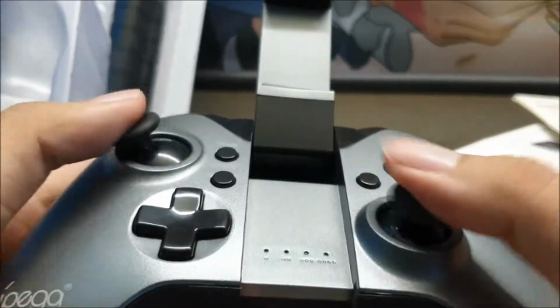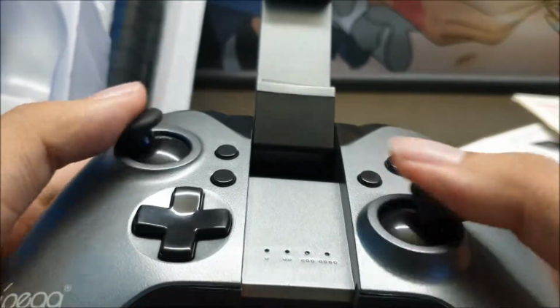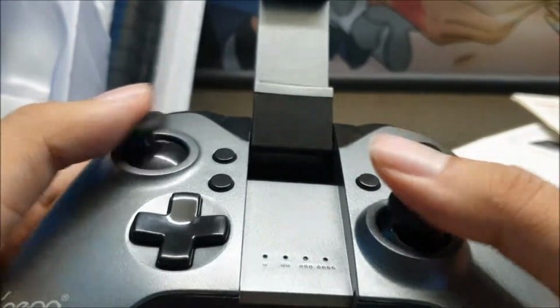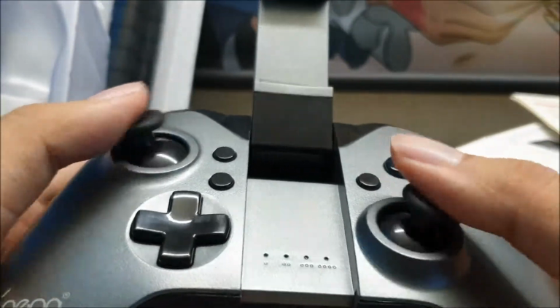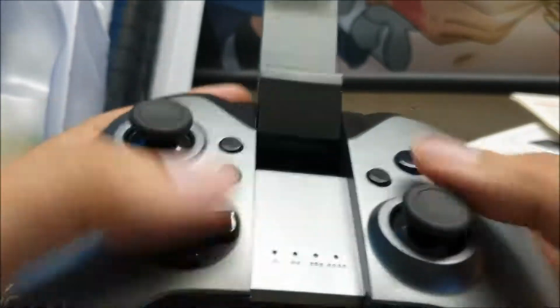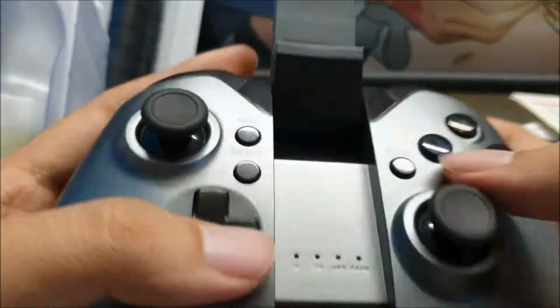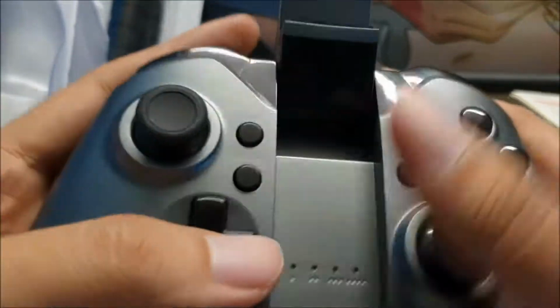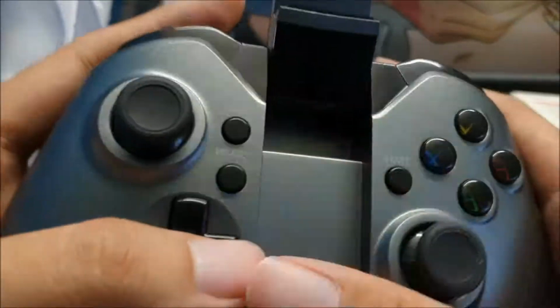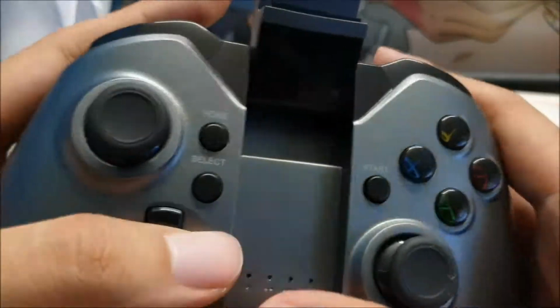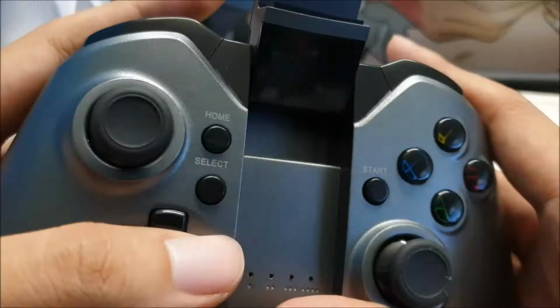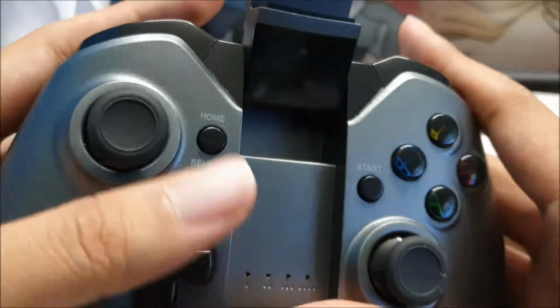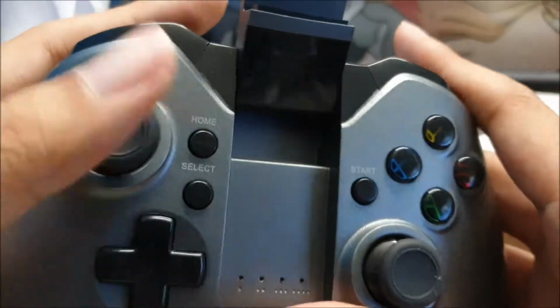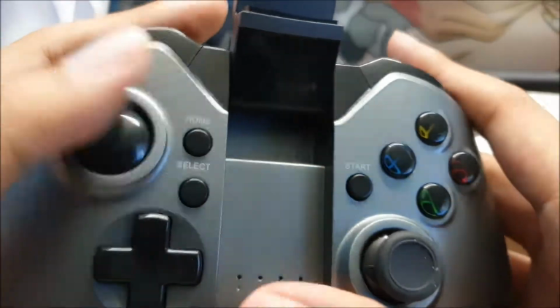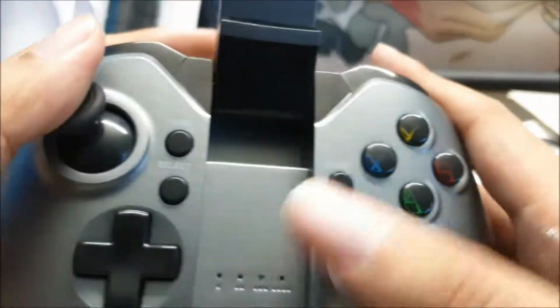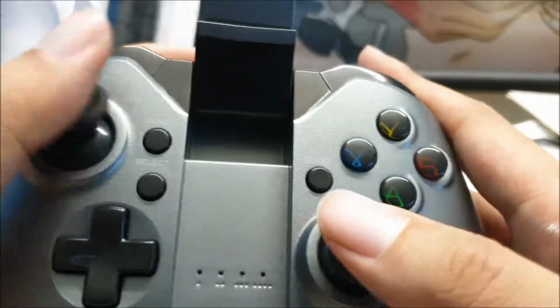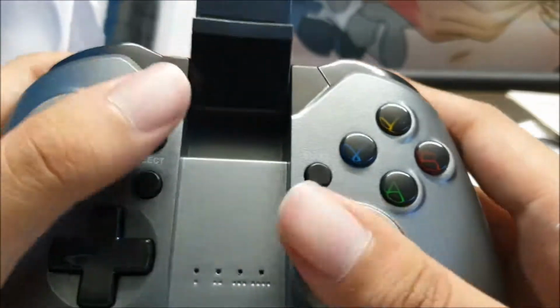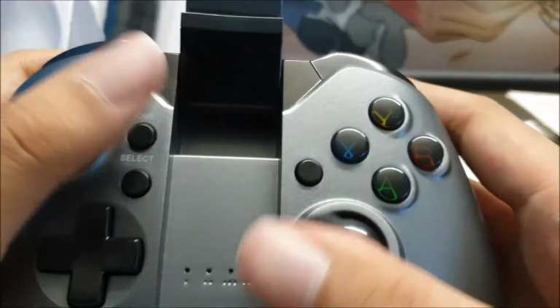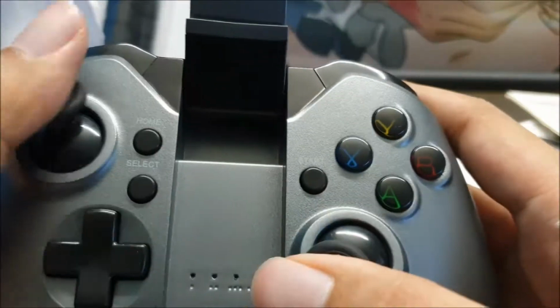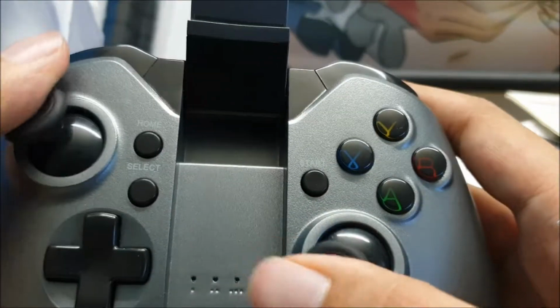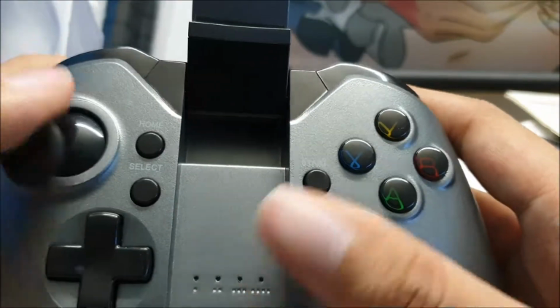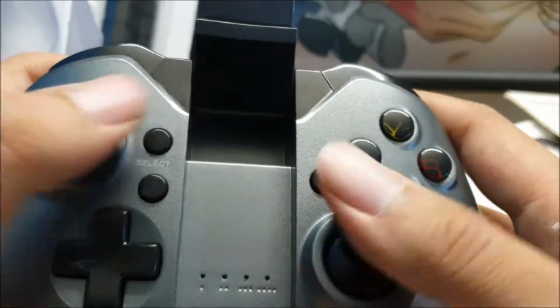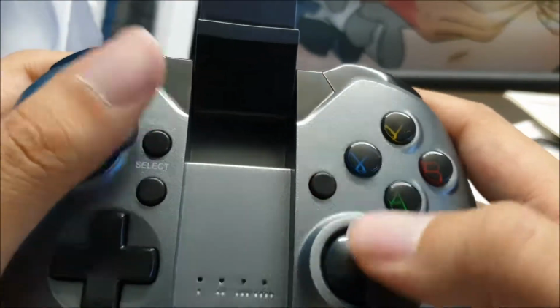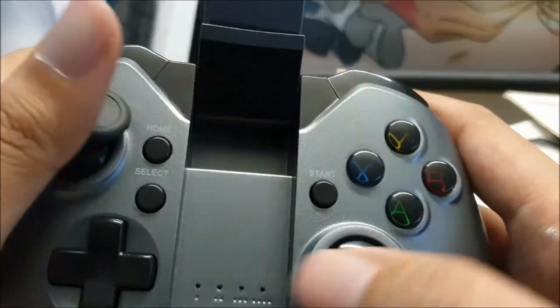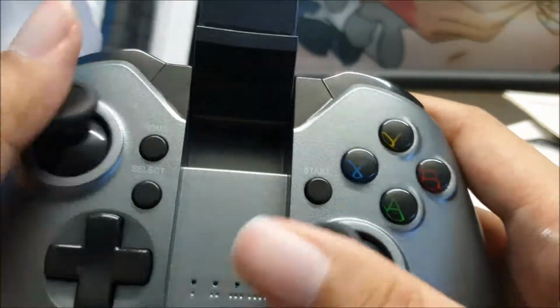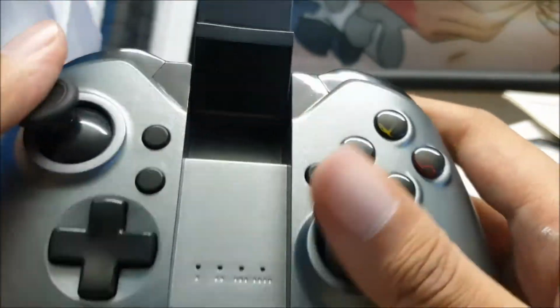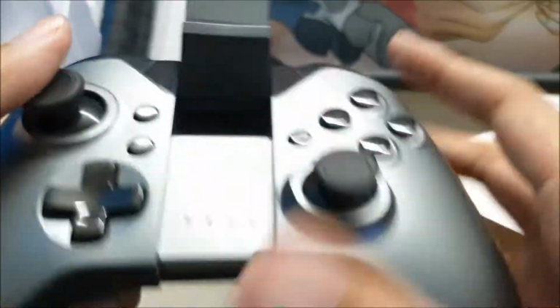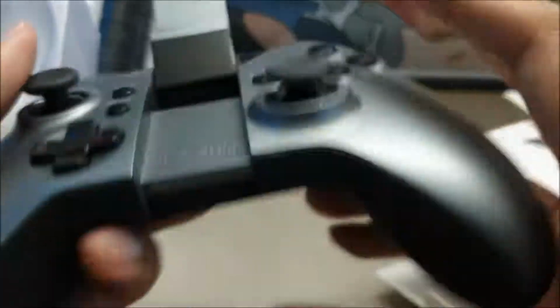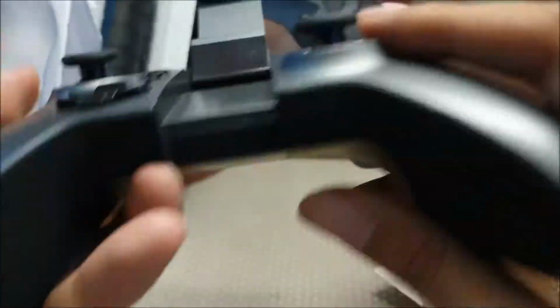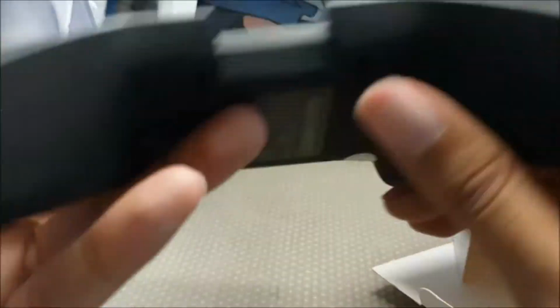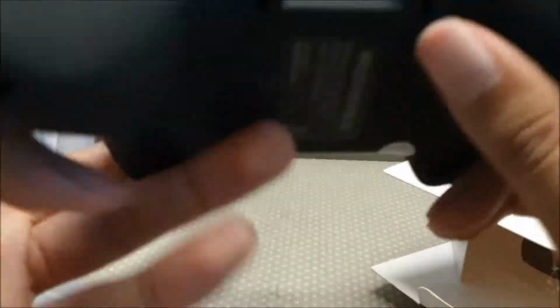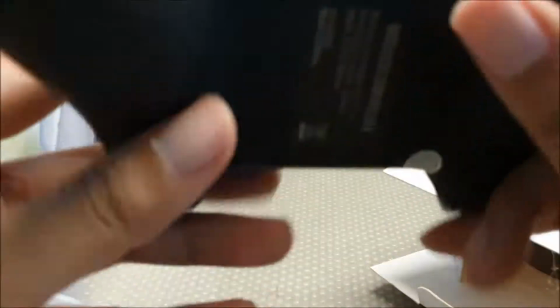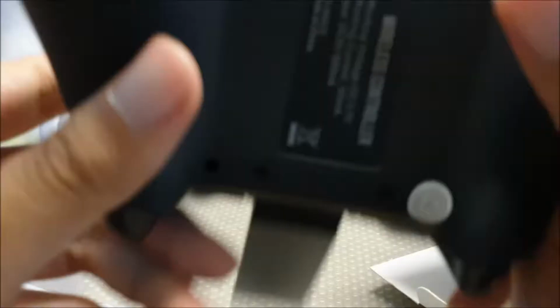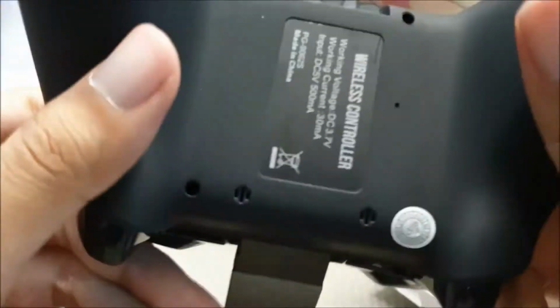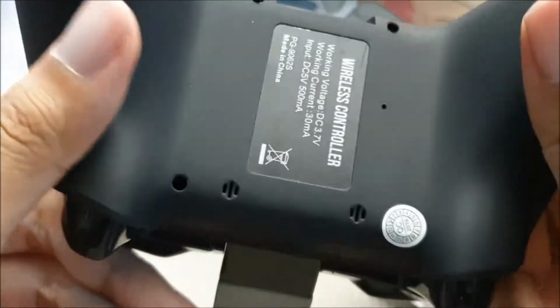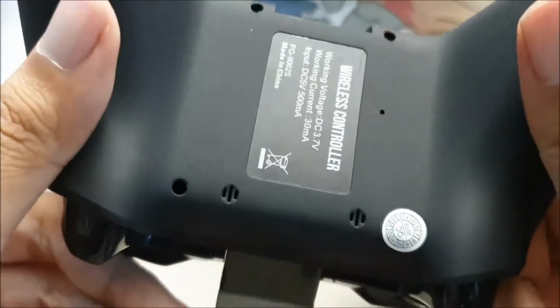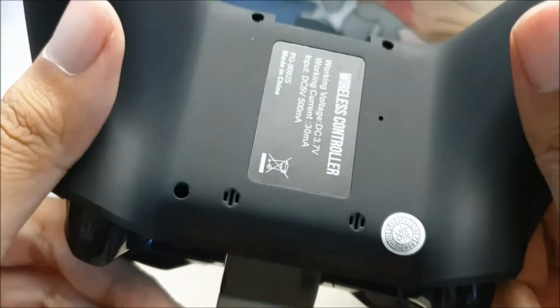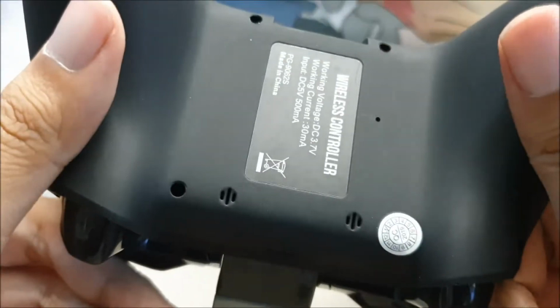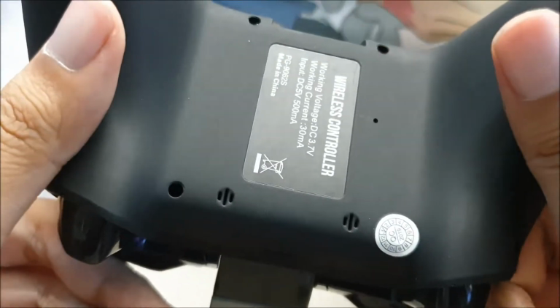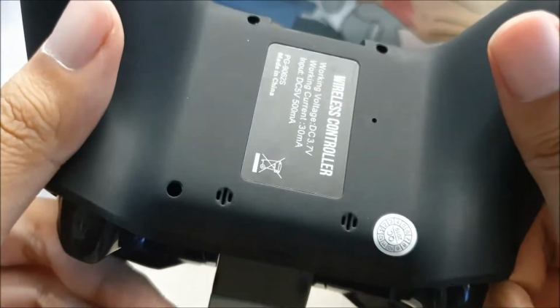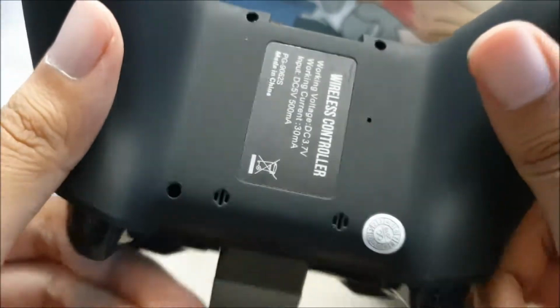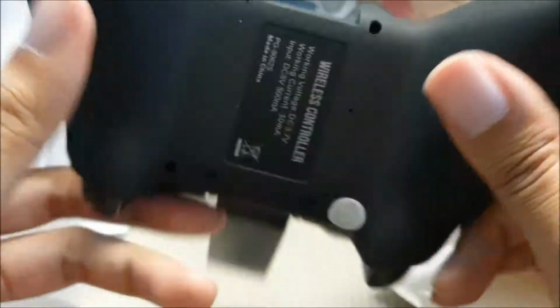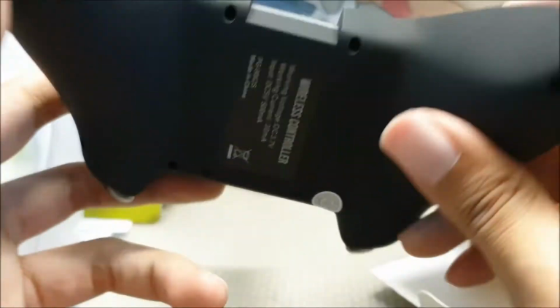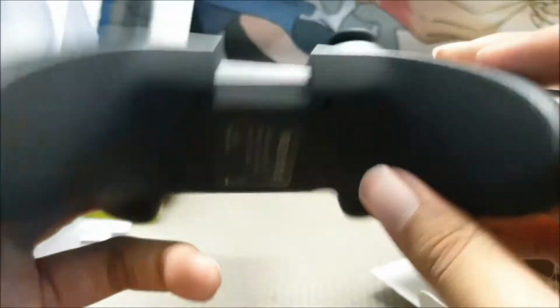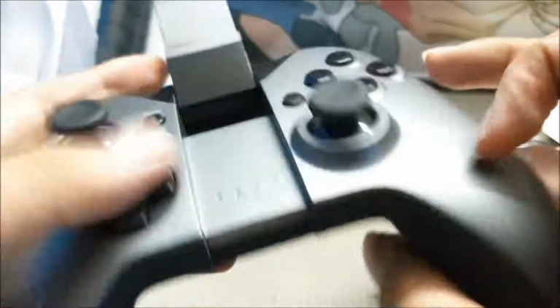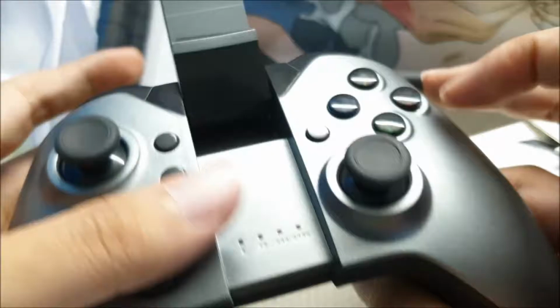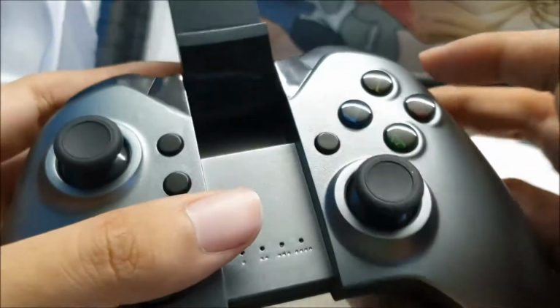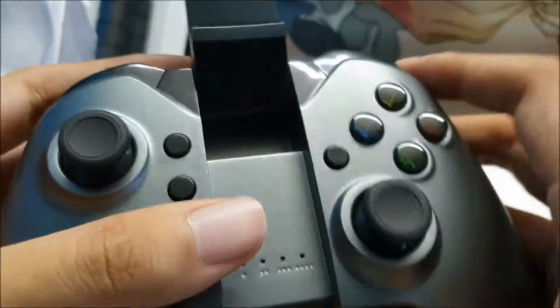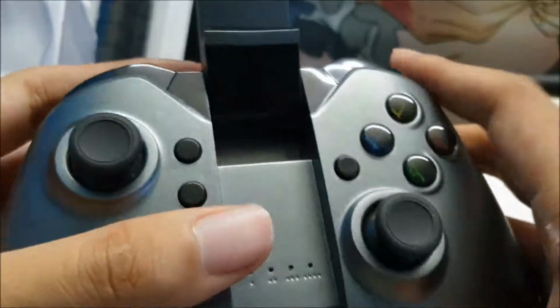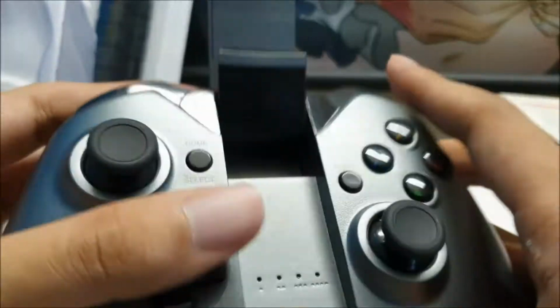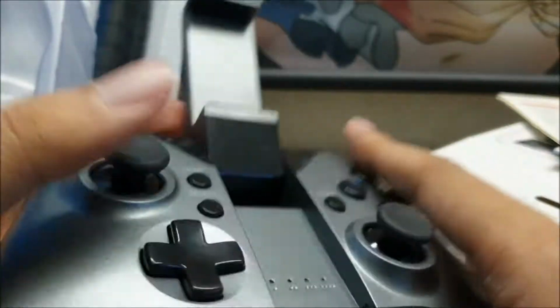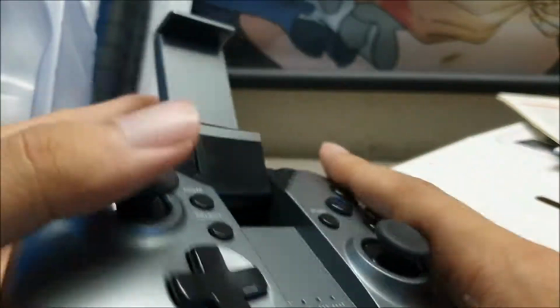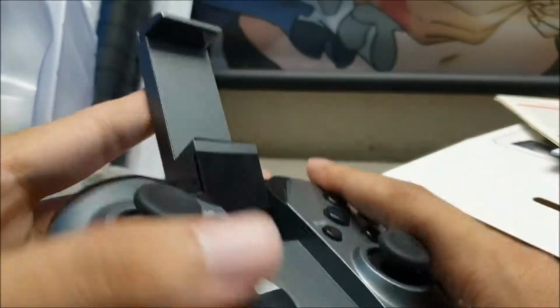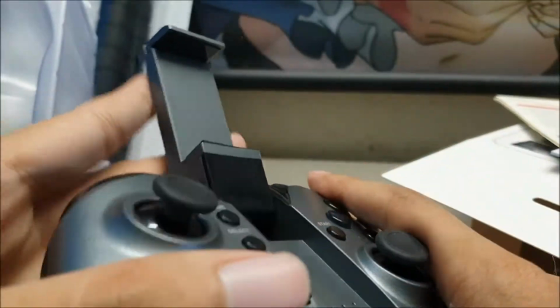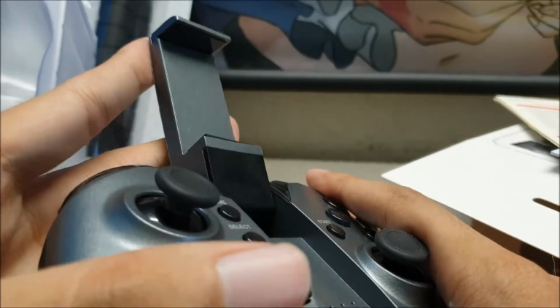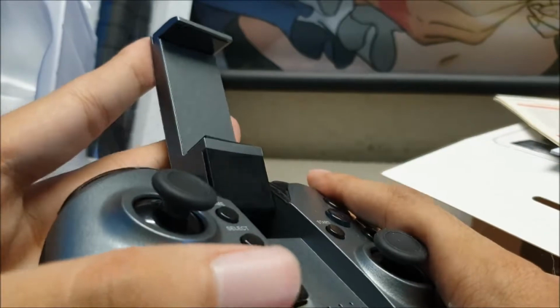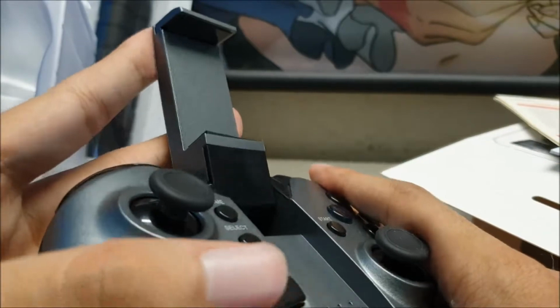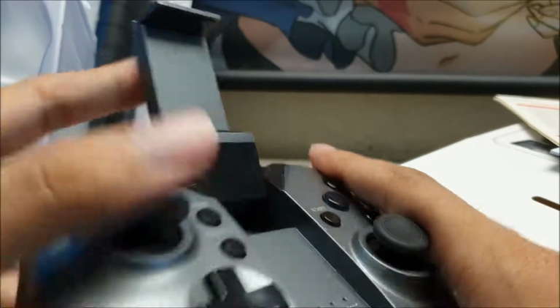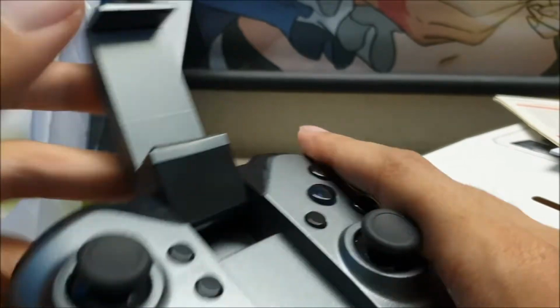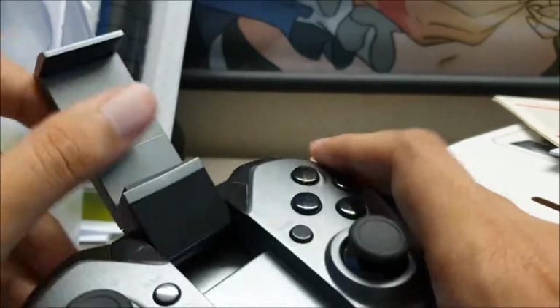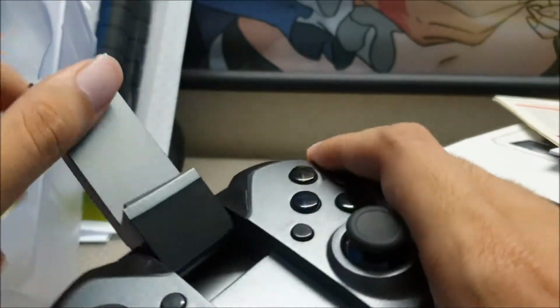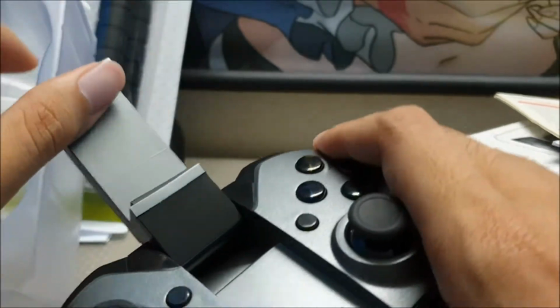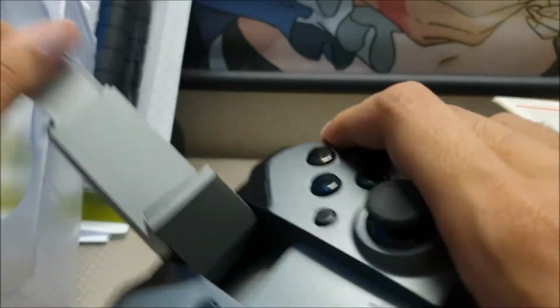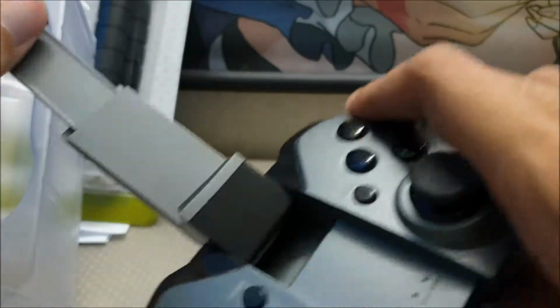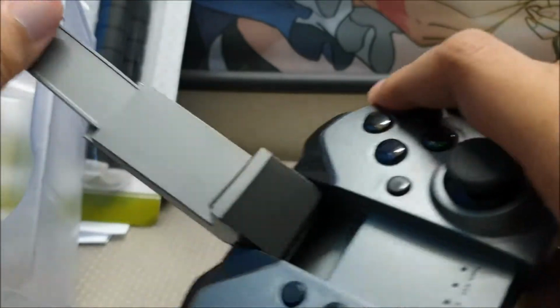Alright, can't wait to test this thing out. See how it feels. Make a video review for you guys to check it out. Good stuff.